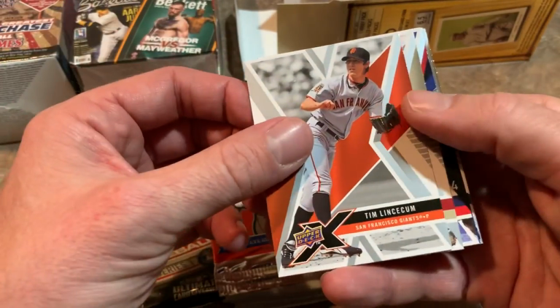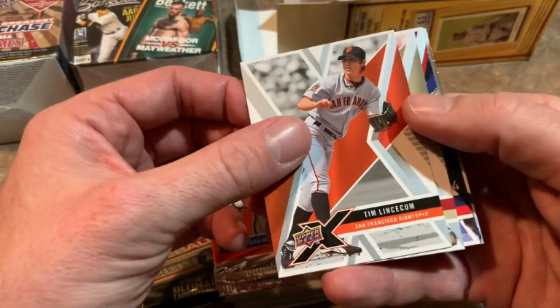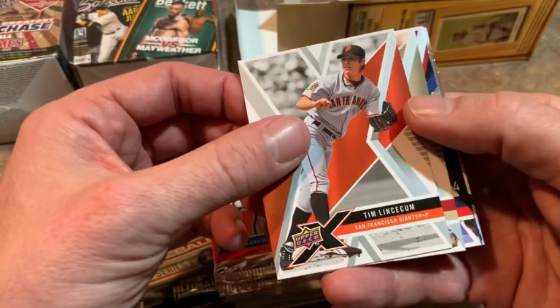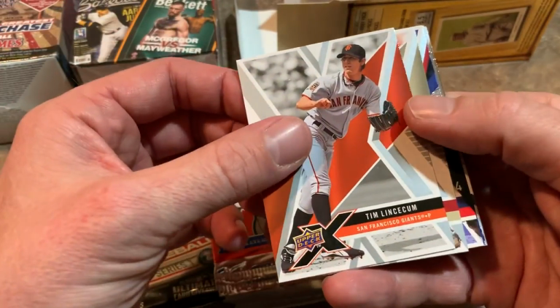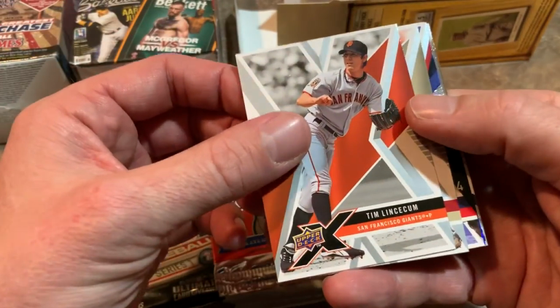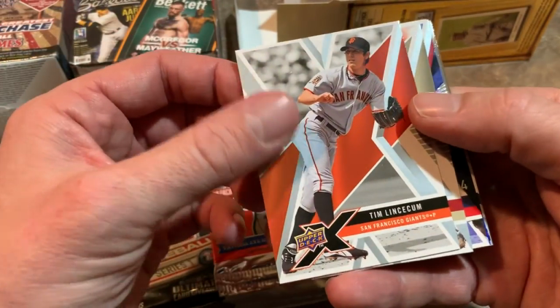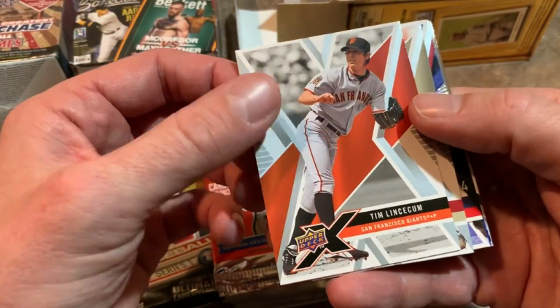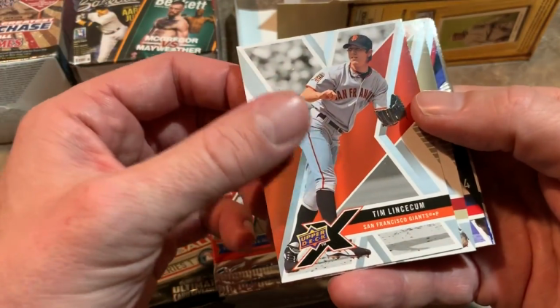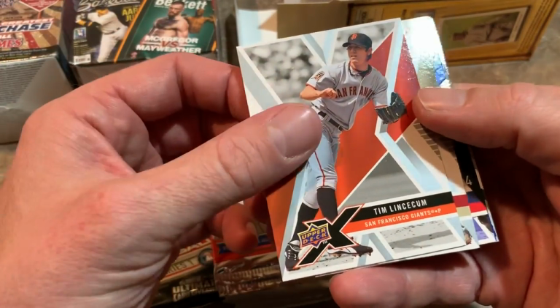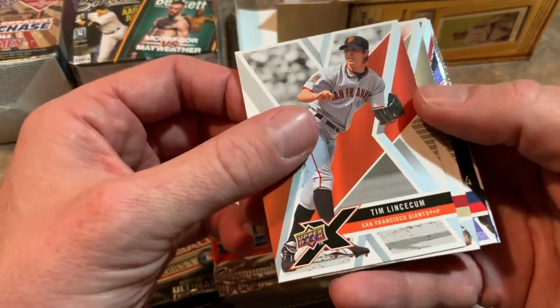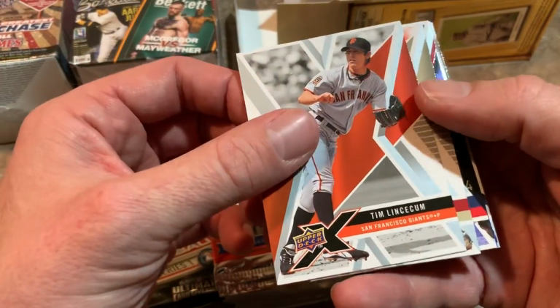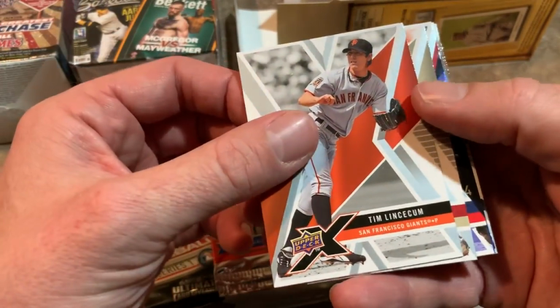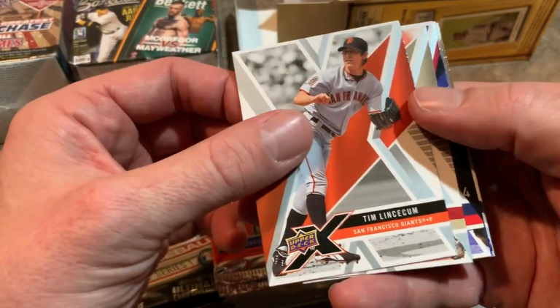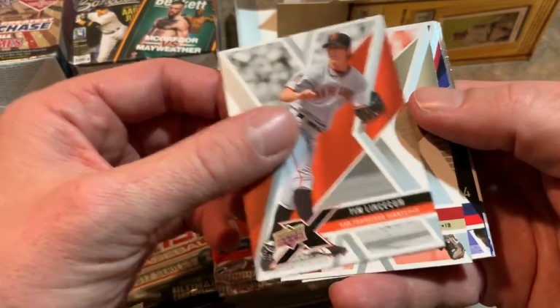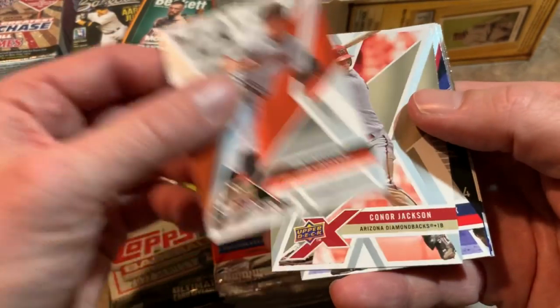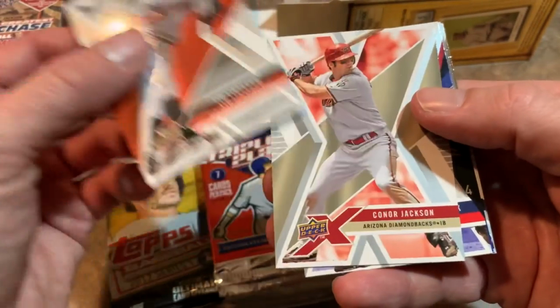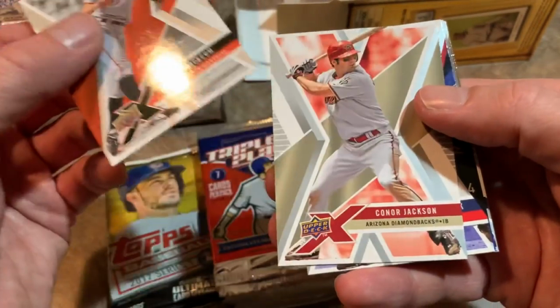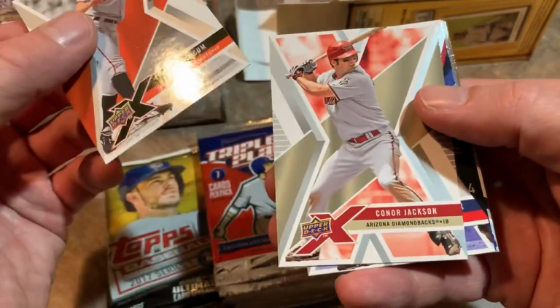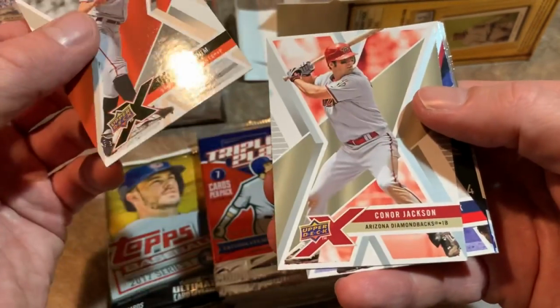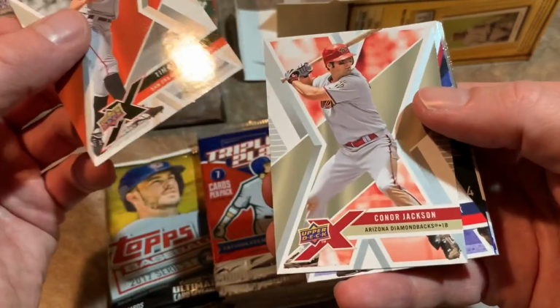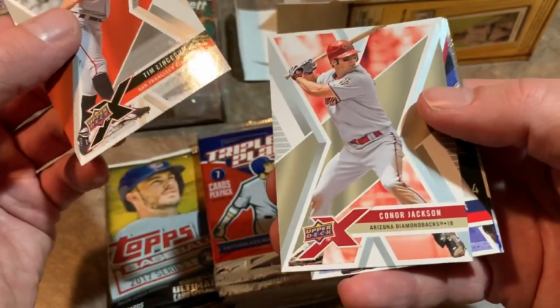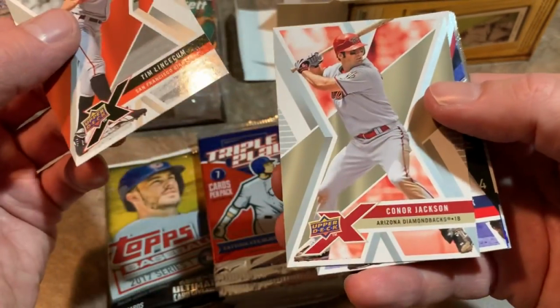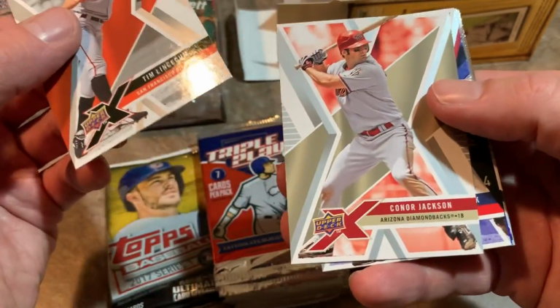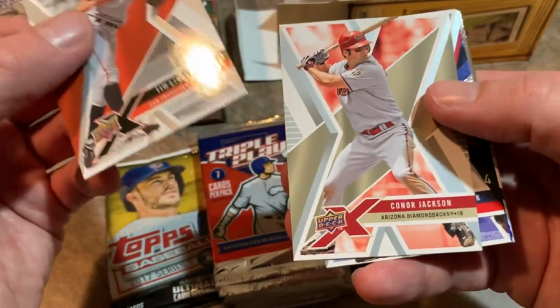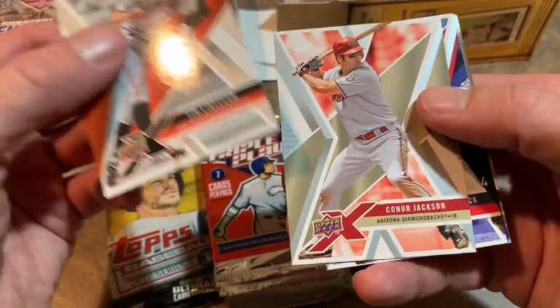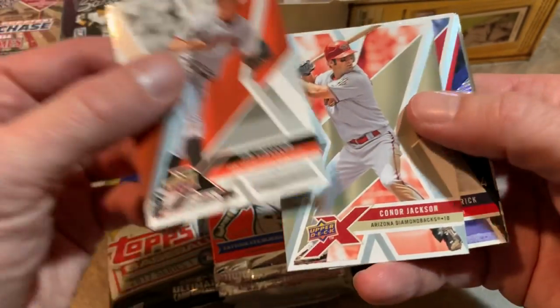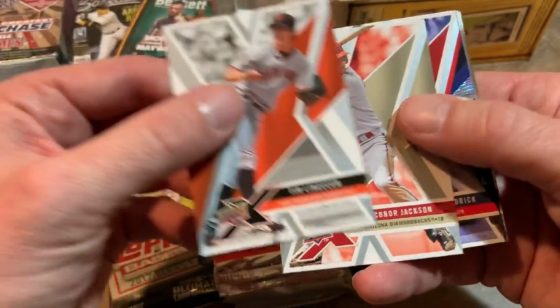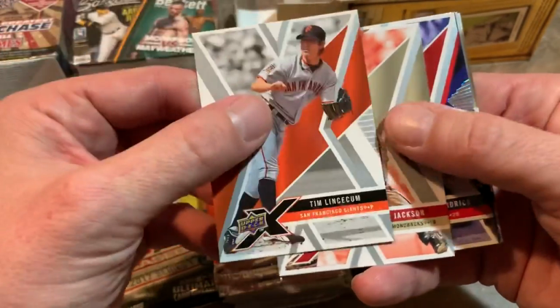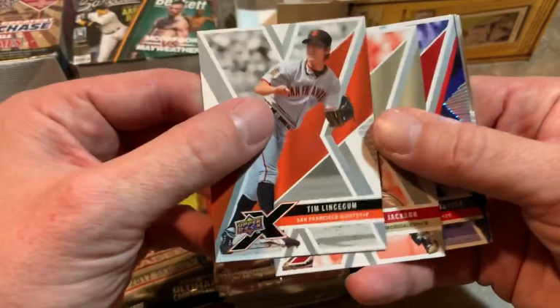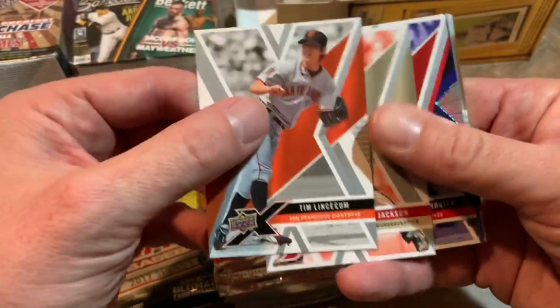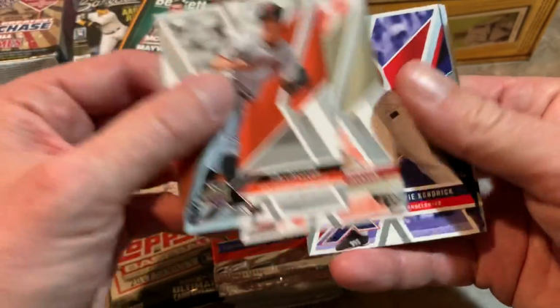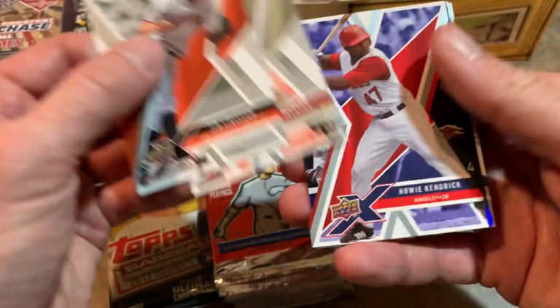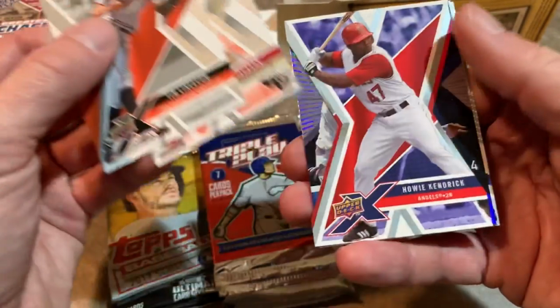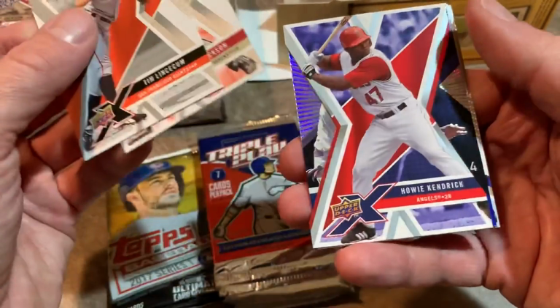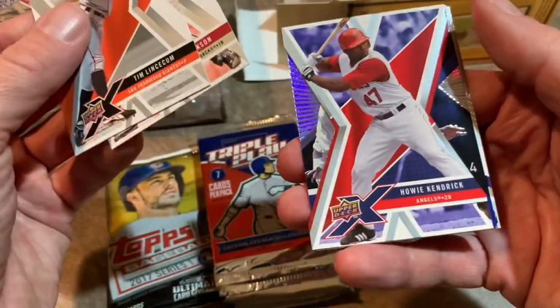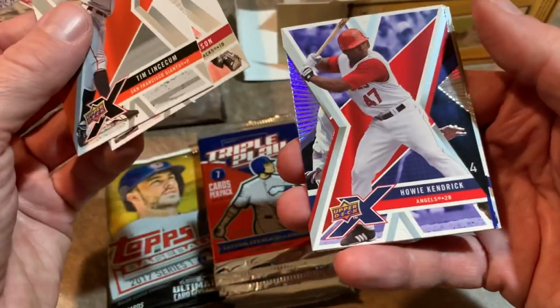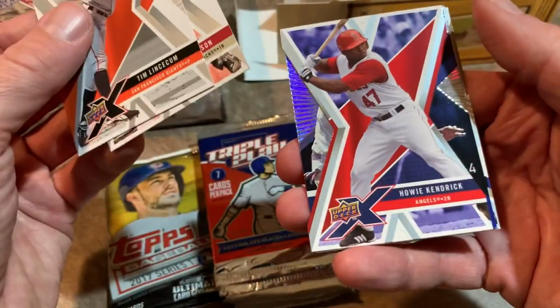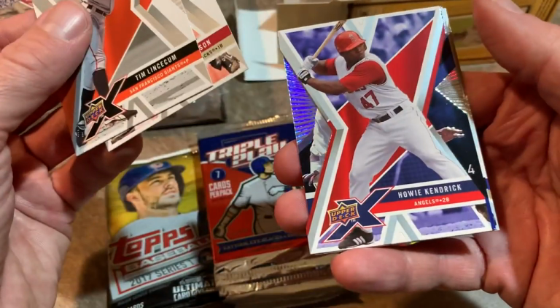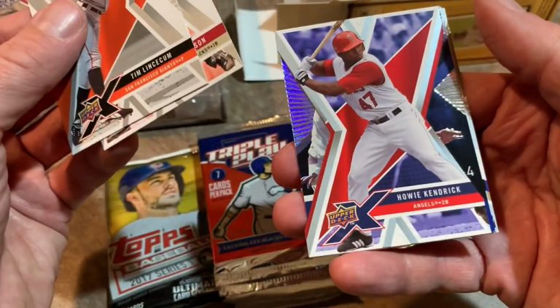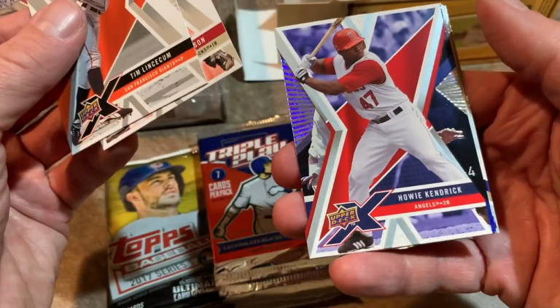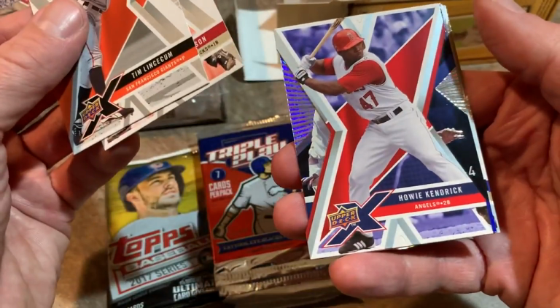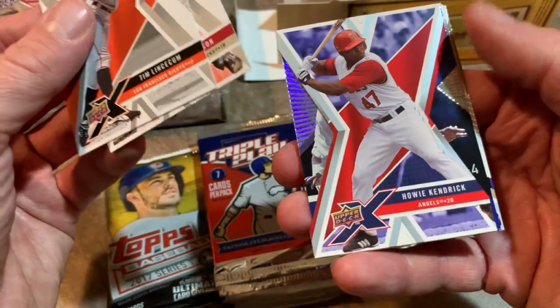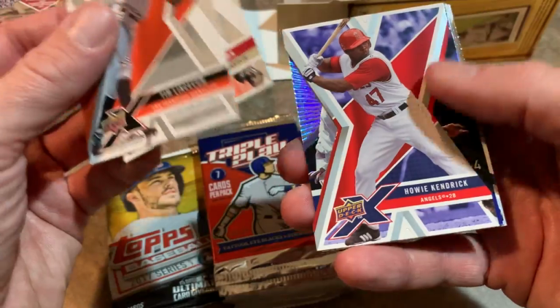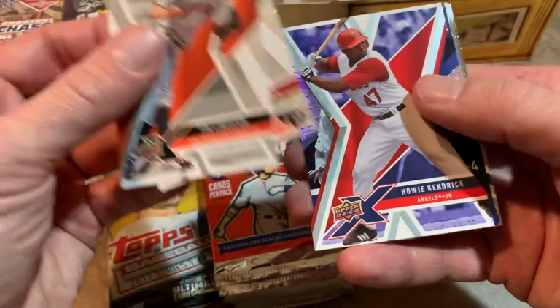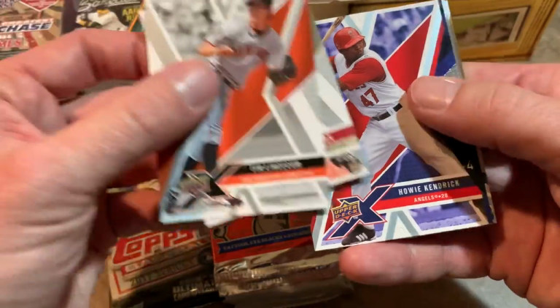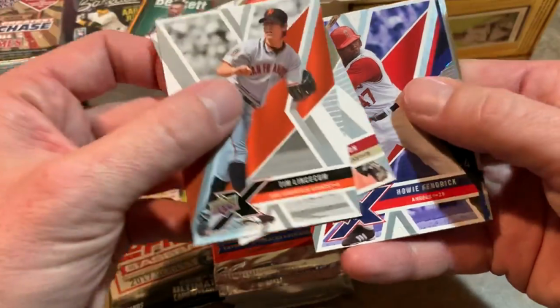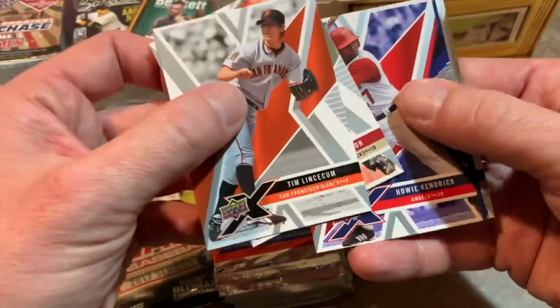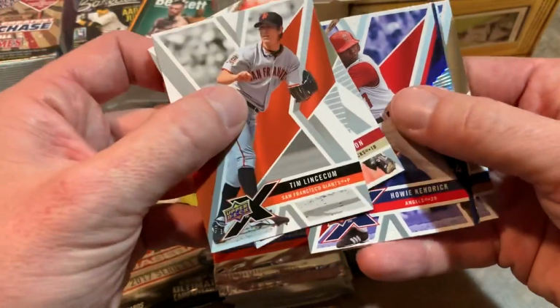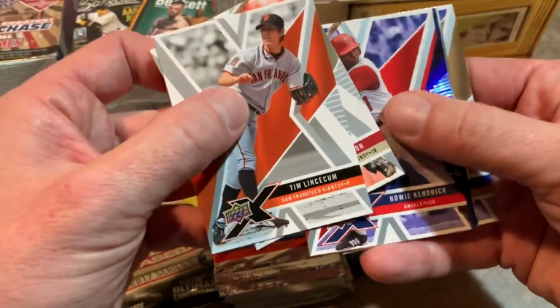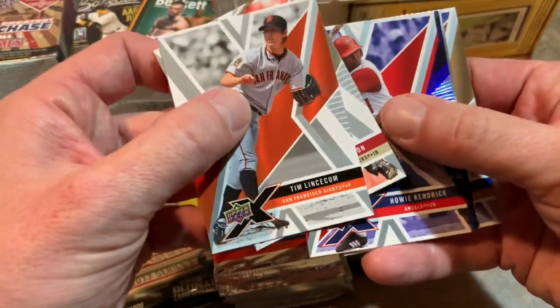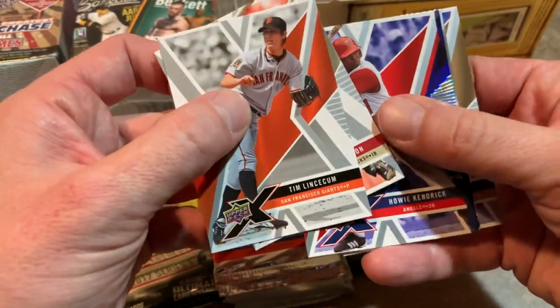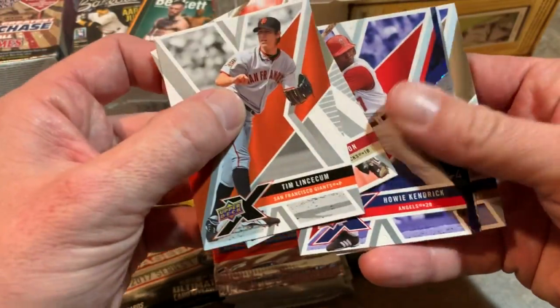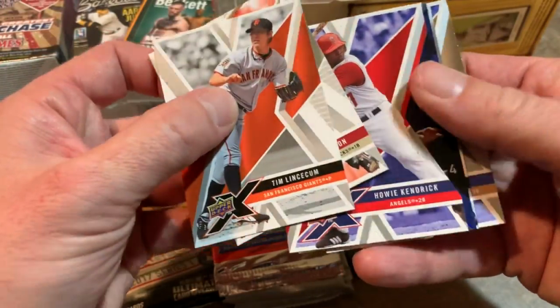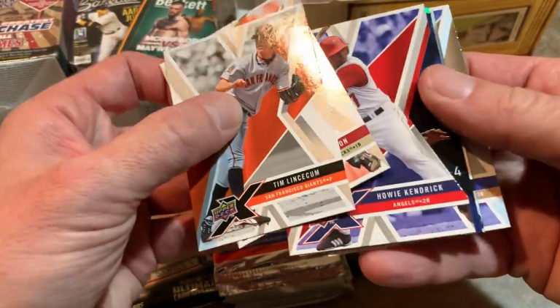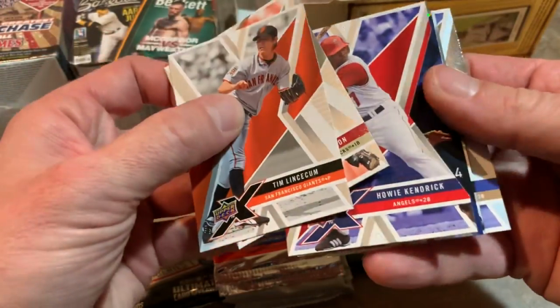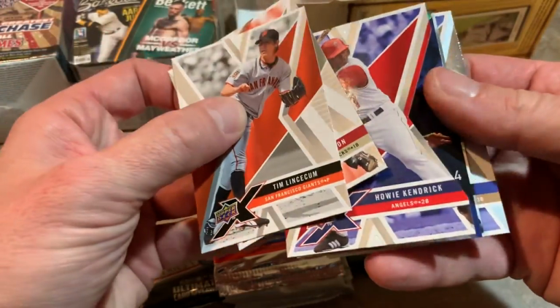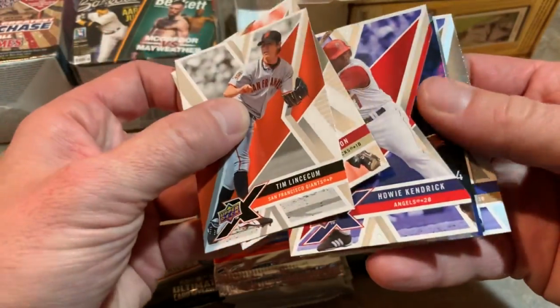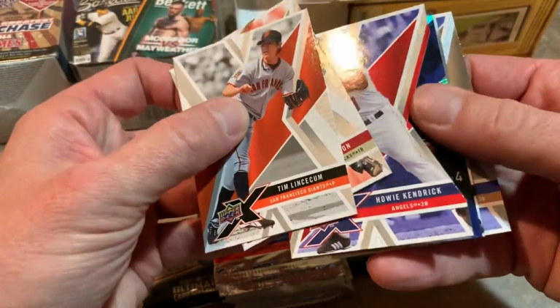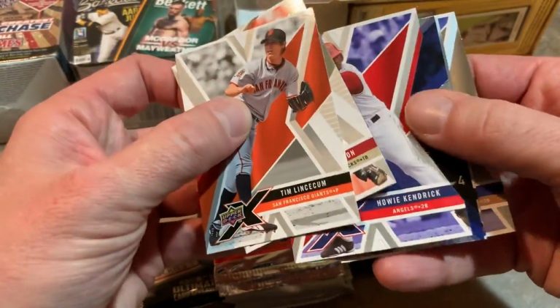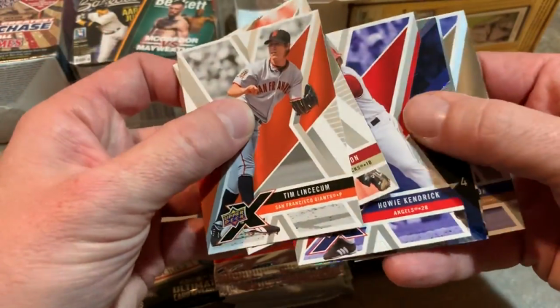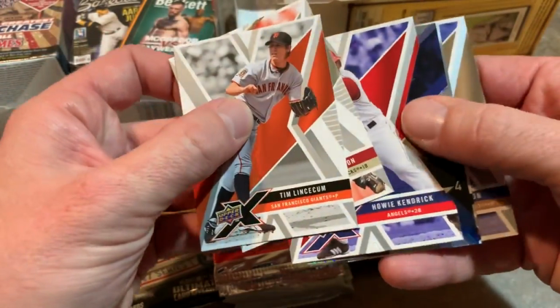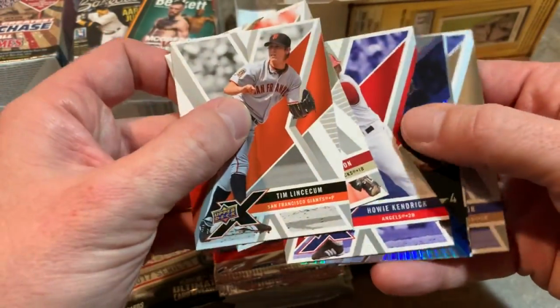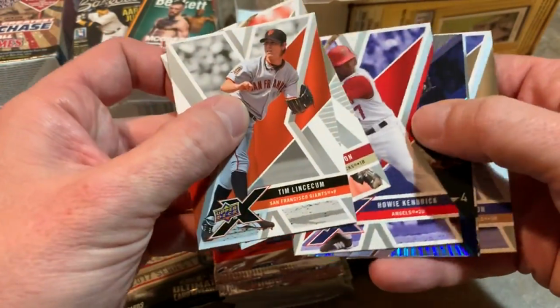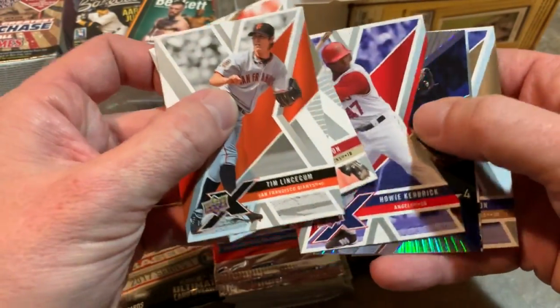We've got two Triple Play packs, three packs of 2019 Topps Series 1, our hobby pack which is the never-ending supply of 2013 Pinnacle, a 2017 Topps Series 1 pack — actually not bad, some really good rookies in that set — and a 2008 Upper Deck X pack. Let's get this show on the road.